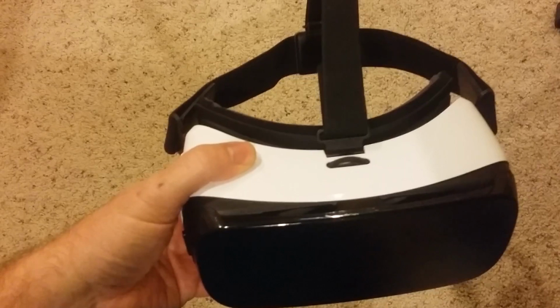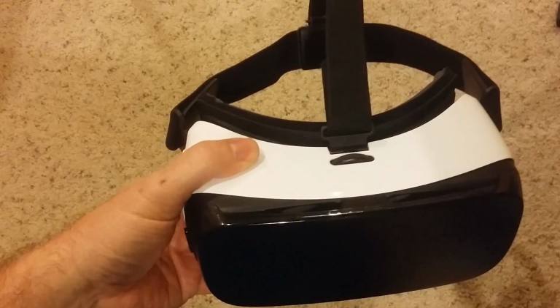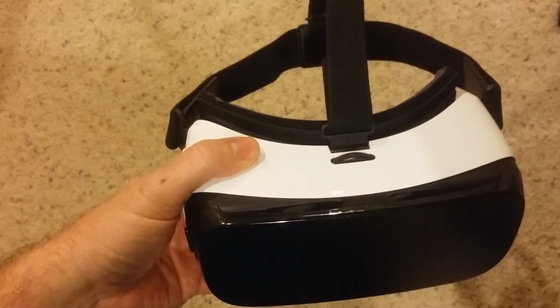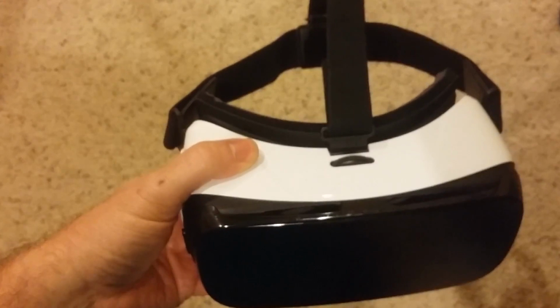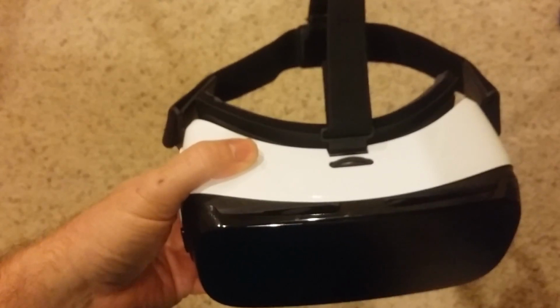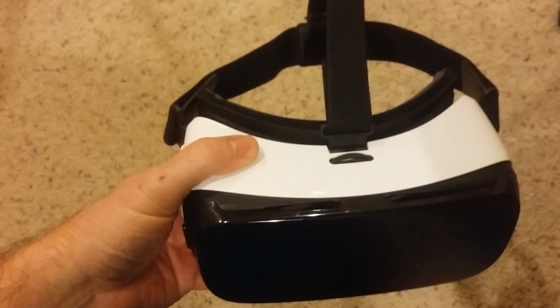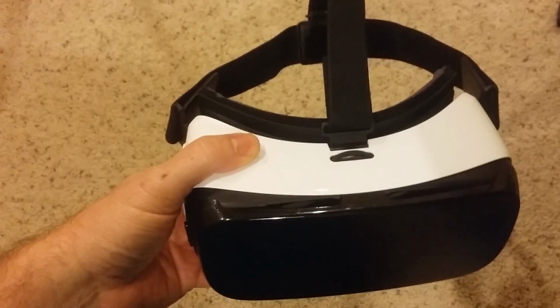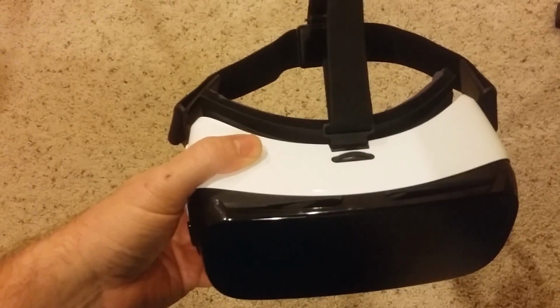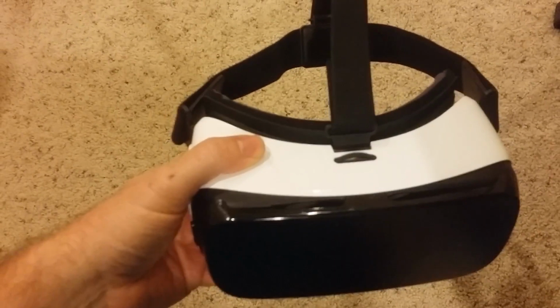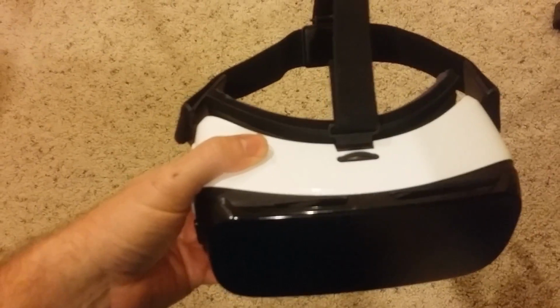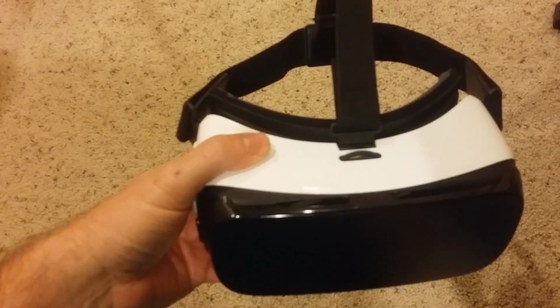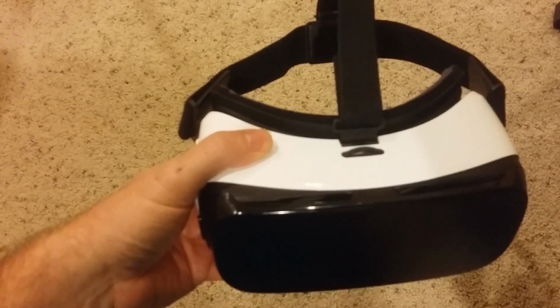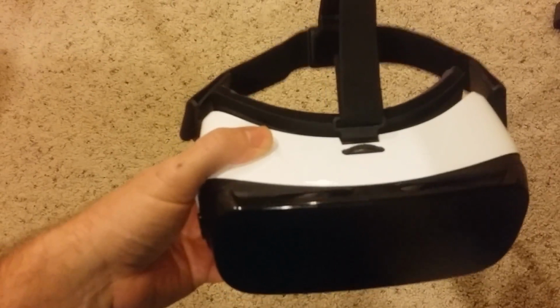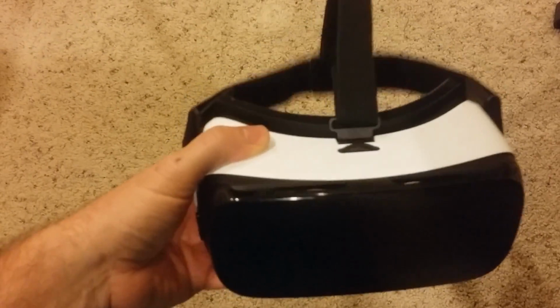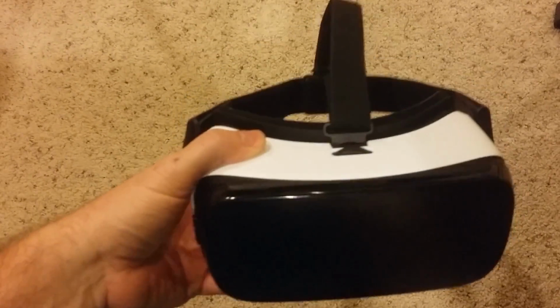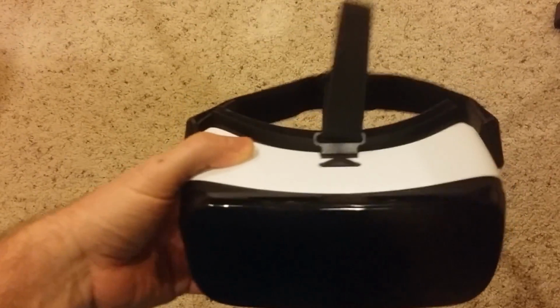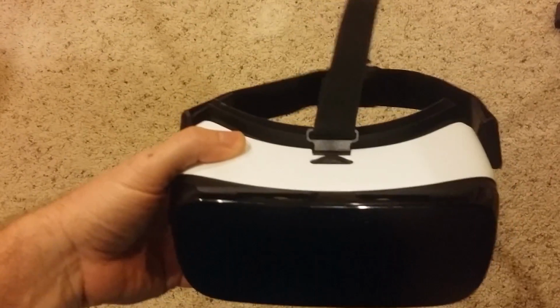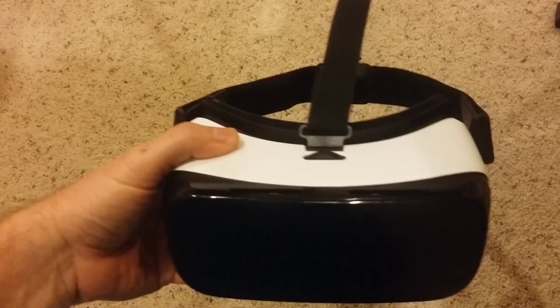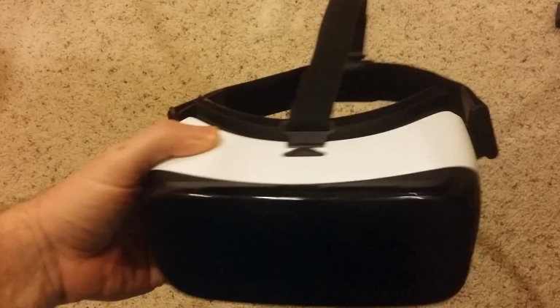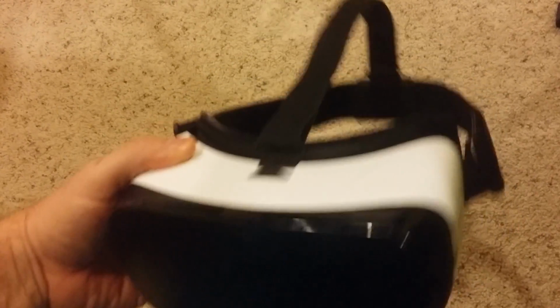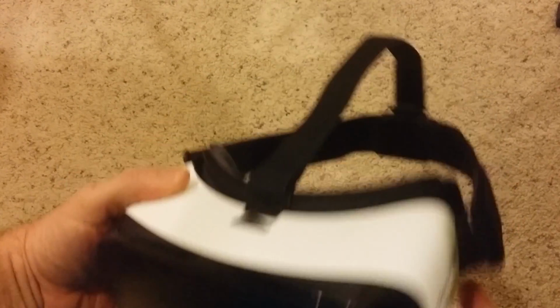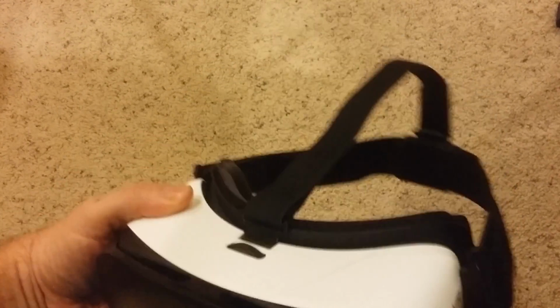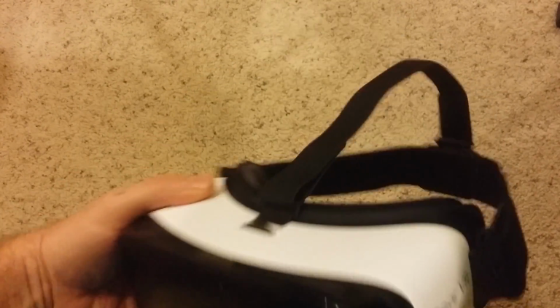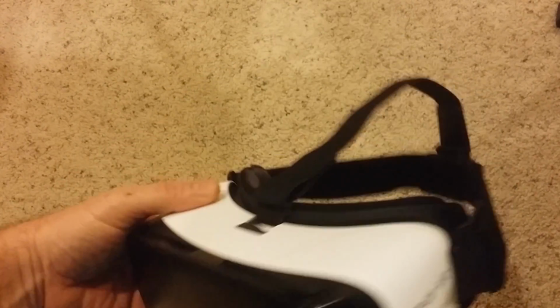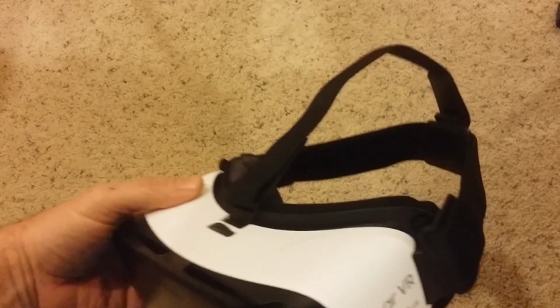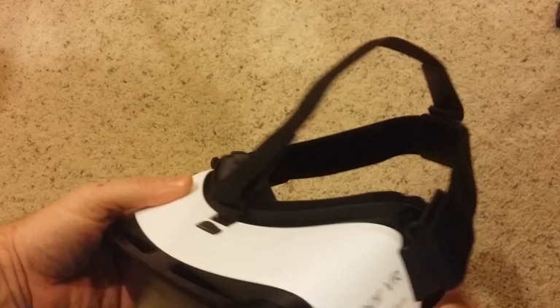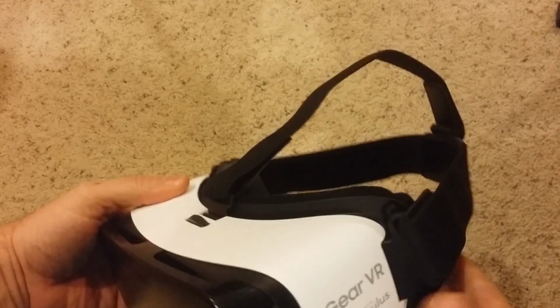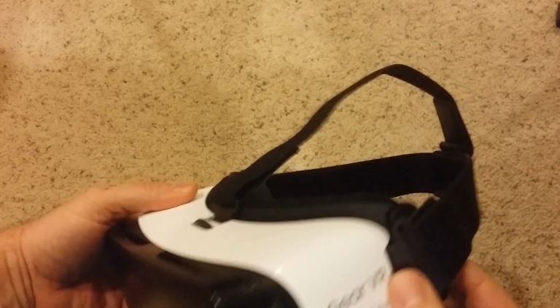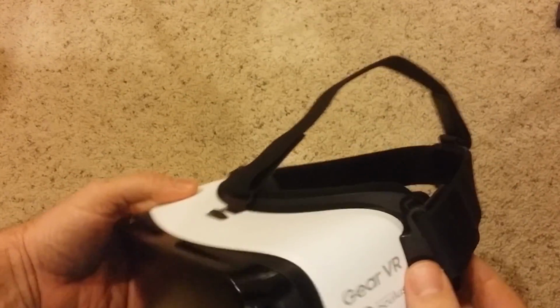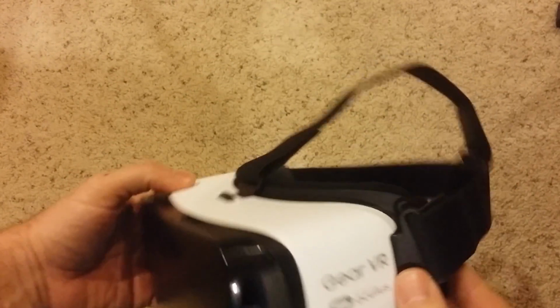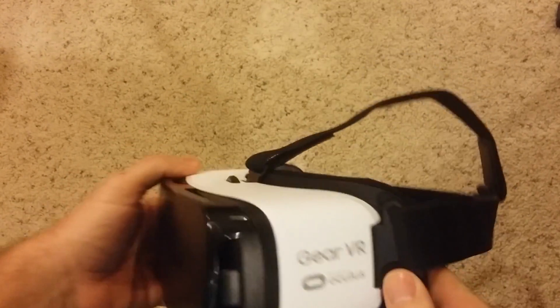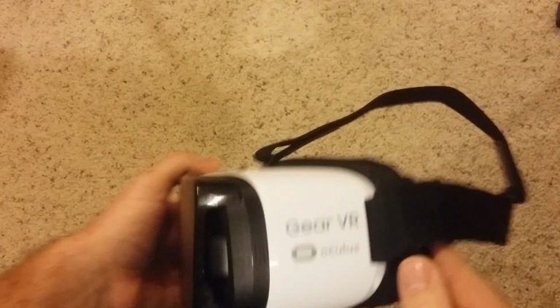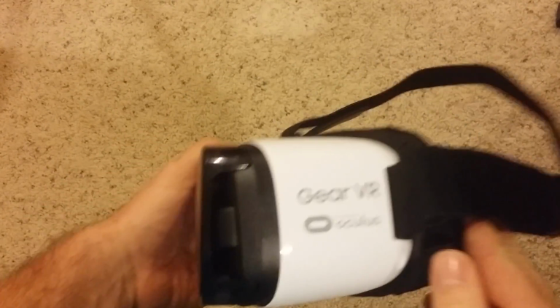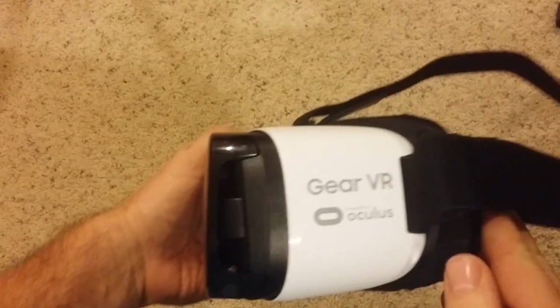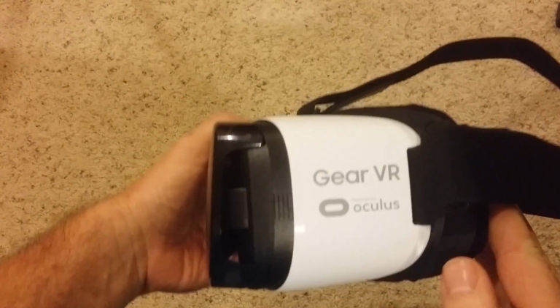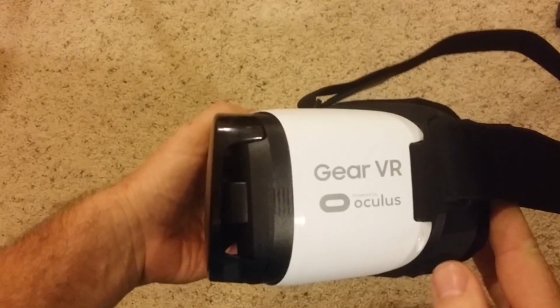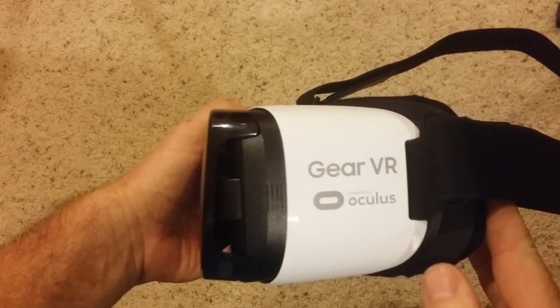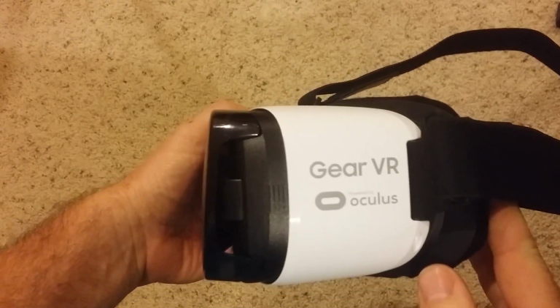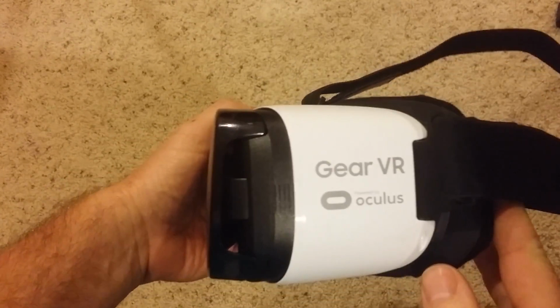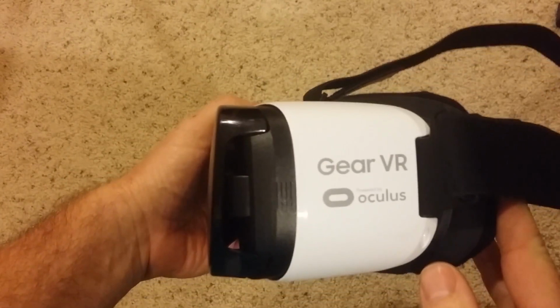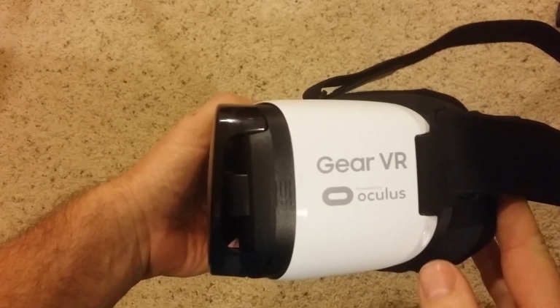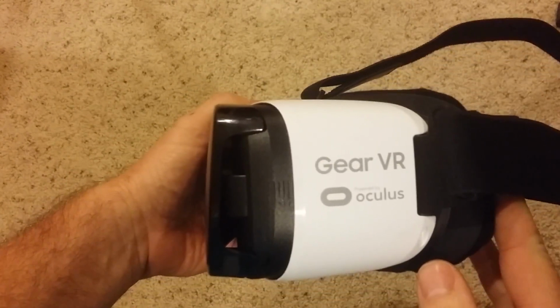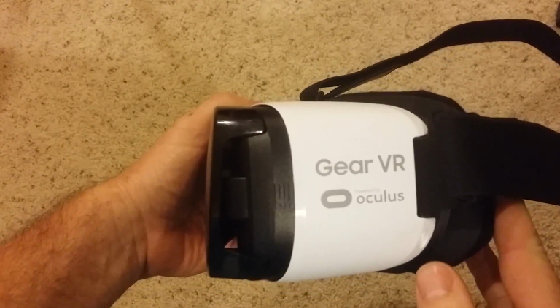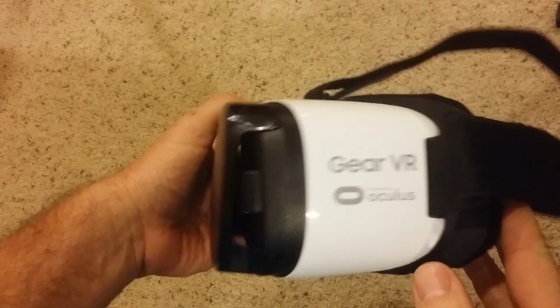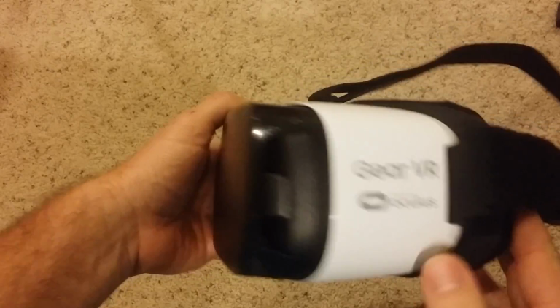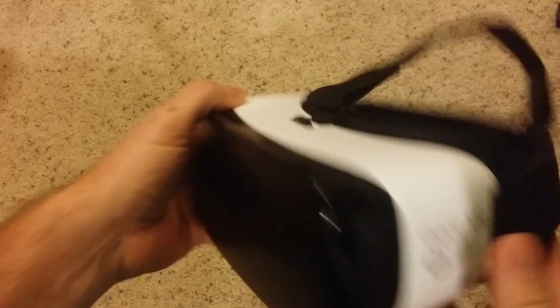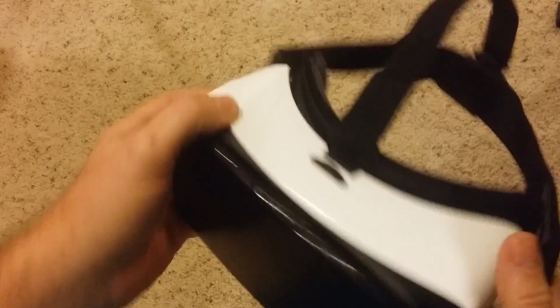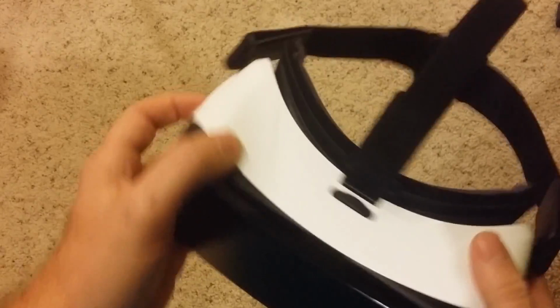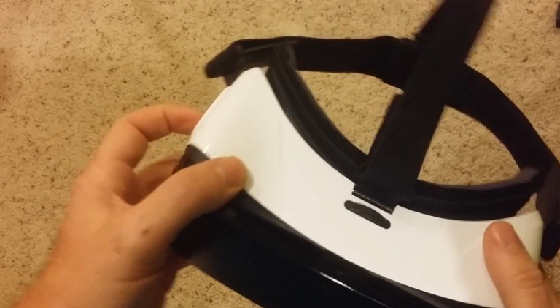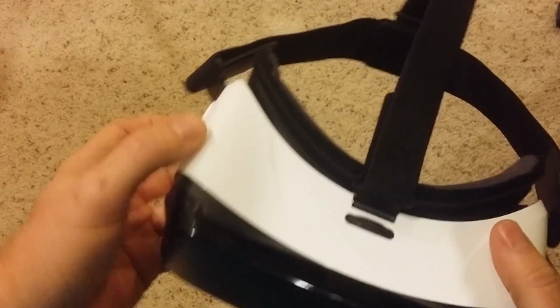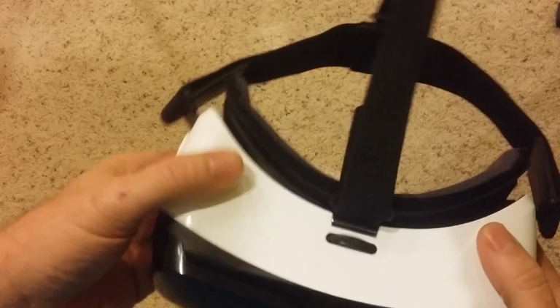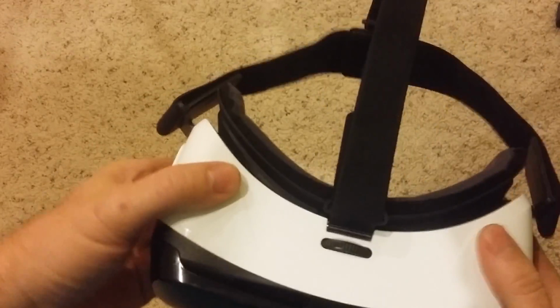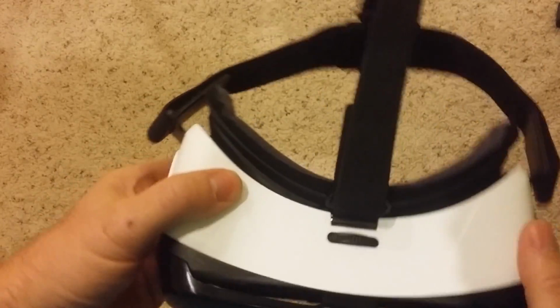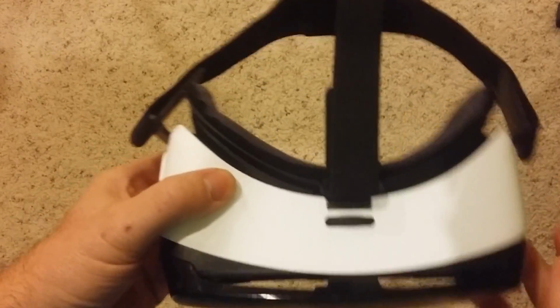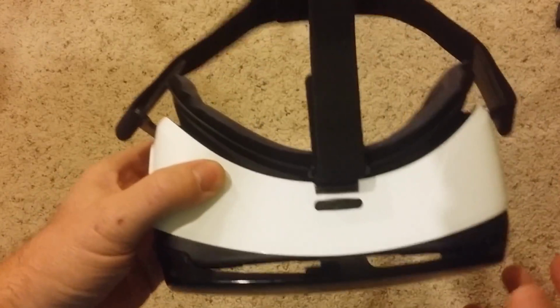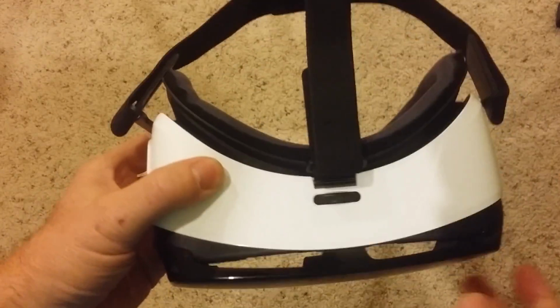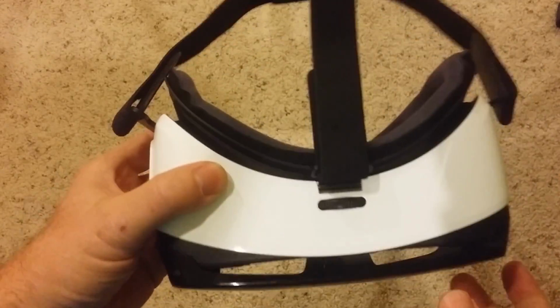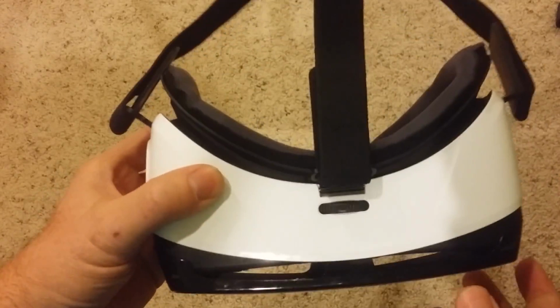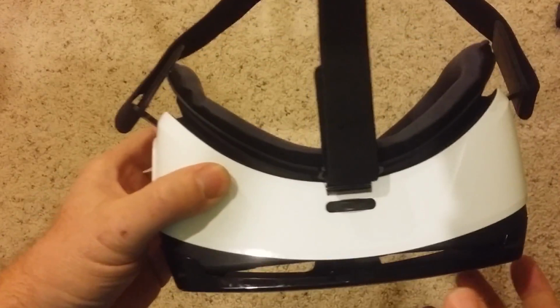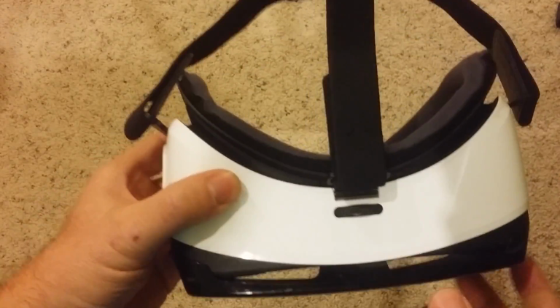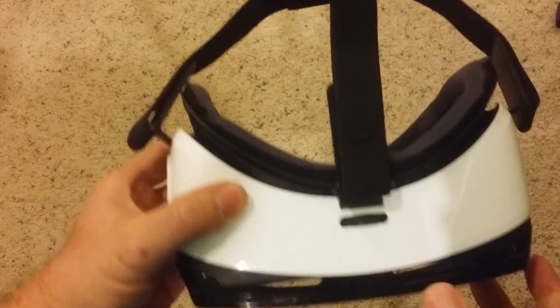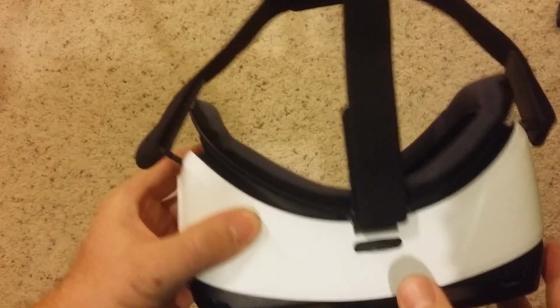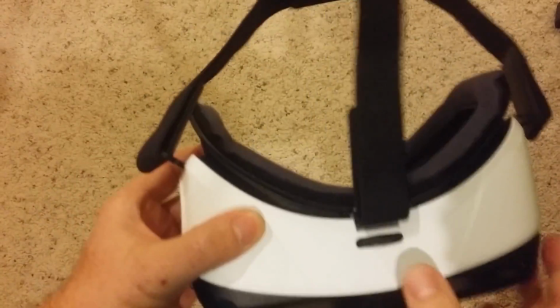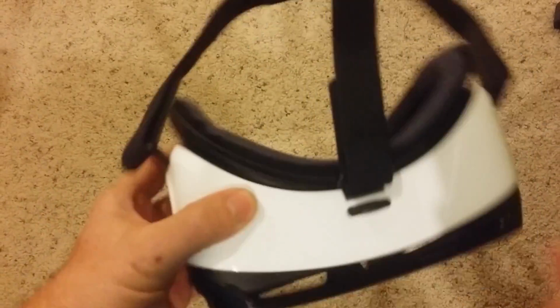Hey gang, here's my Gear VR I picked up. Got it off of Amazon for $4.99 — it's a virtual reality headset.